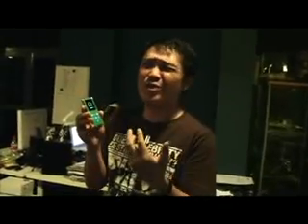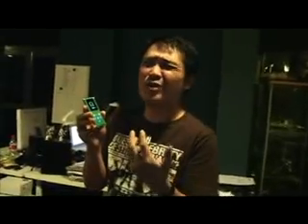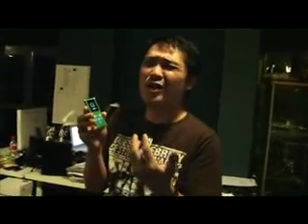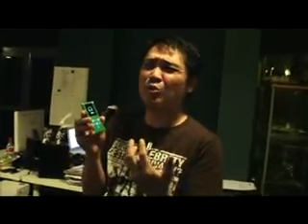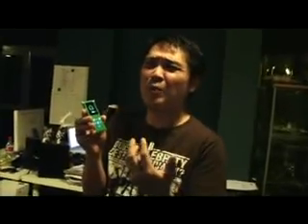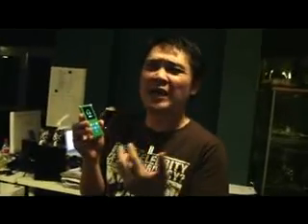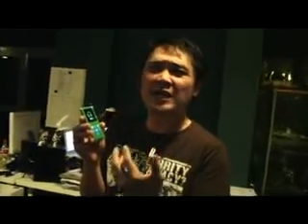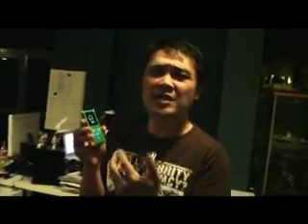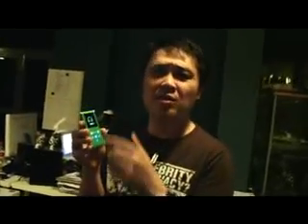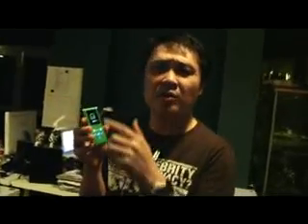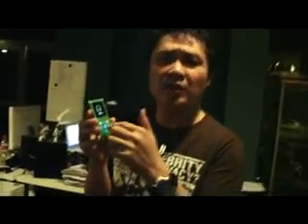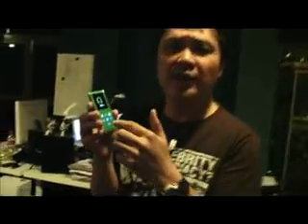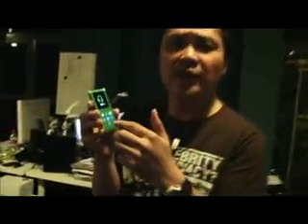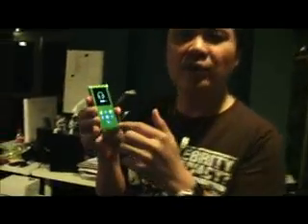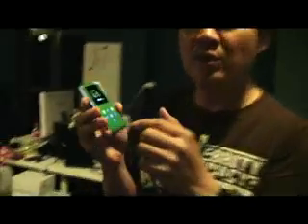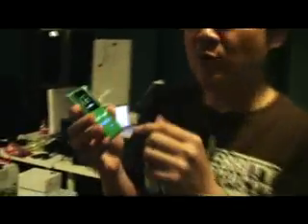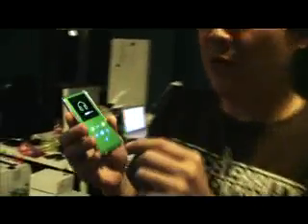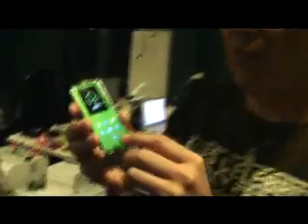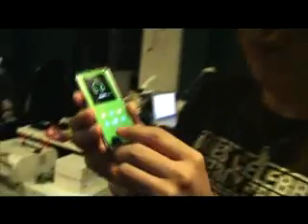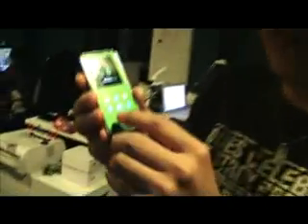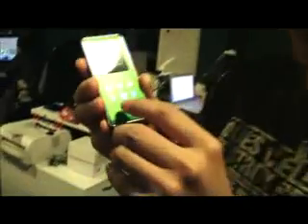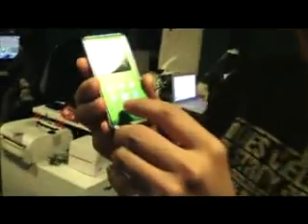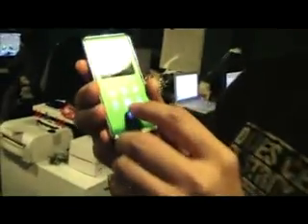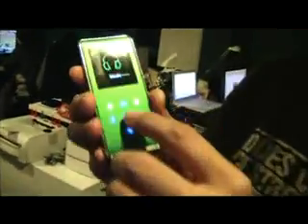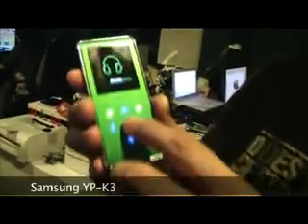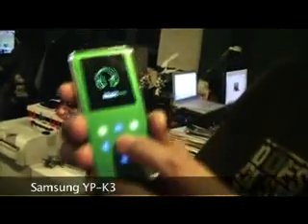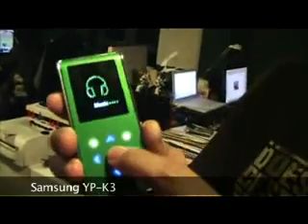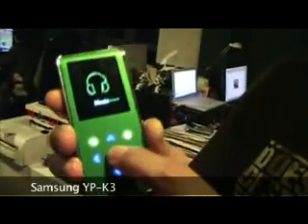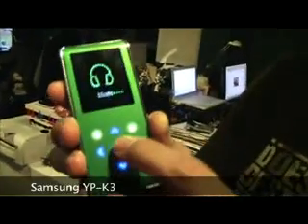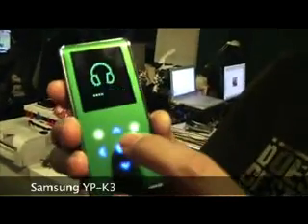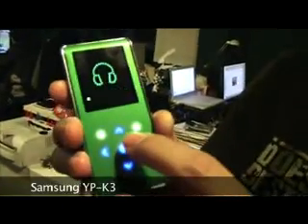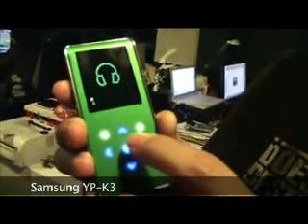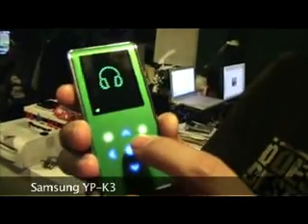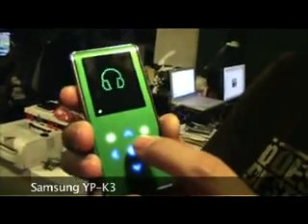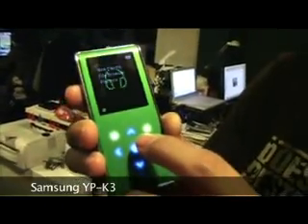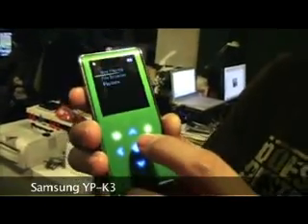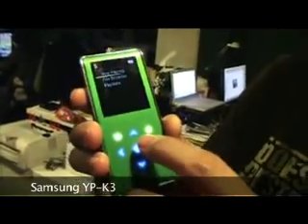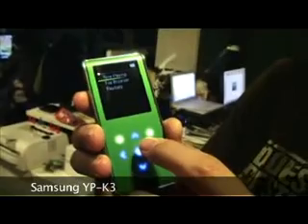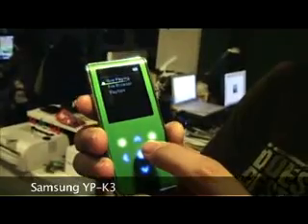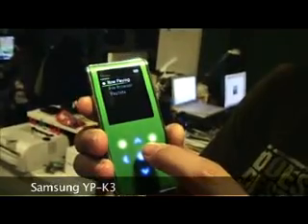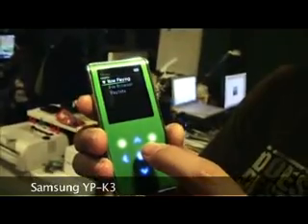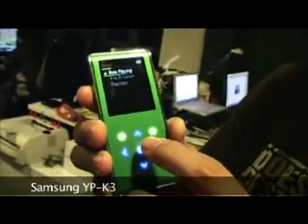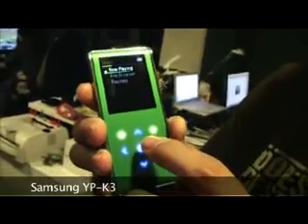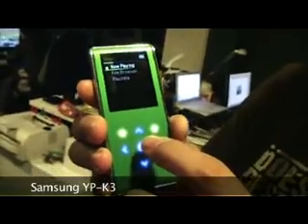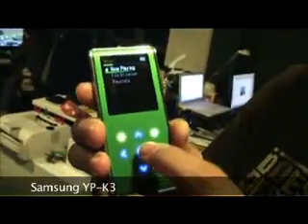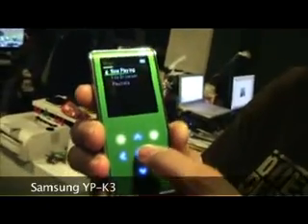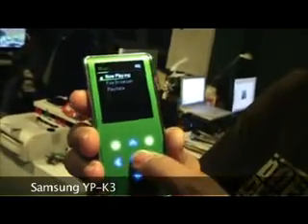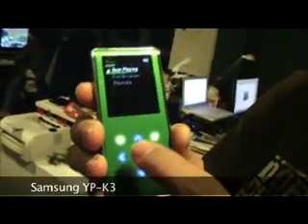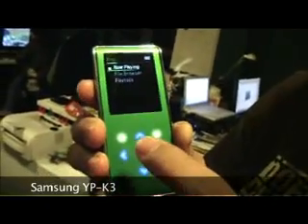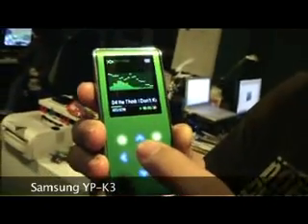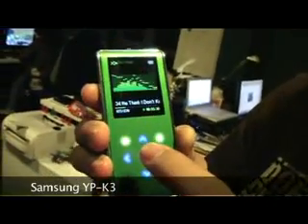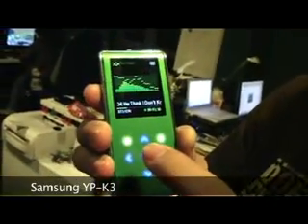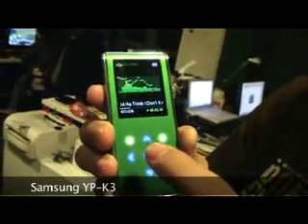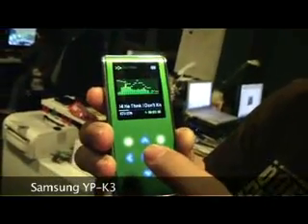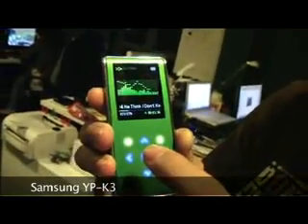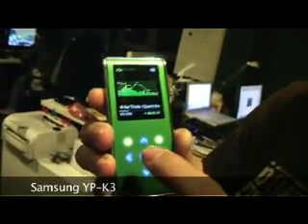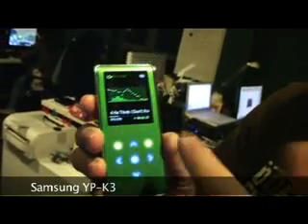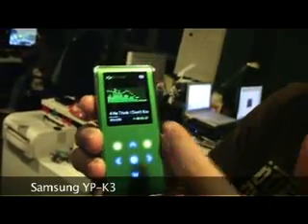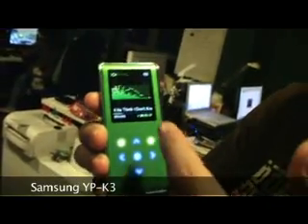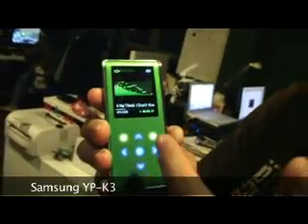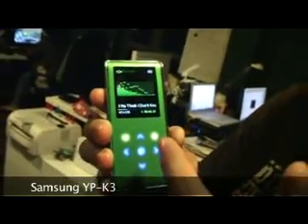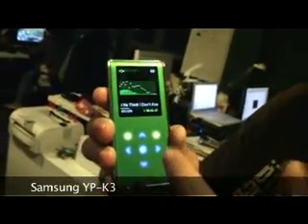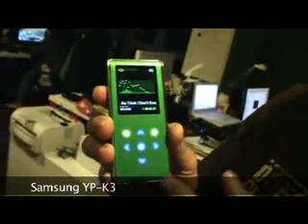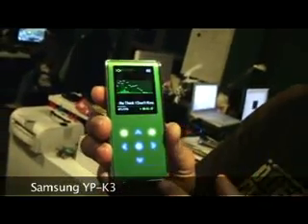You can't do playlists on the thing, that's why I don't really like it. So this is how it looks like — it's nice, right, the screen?